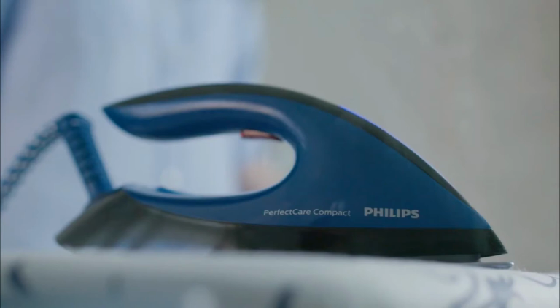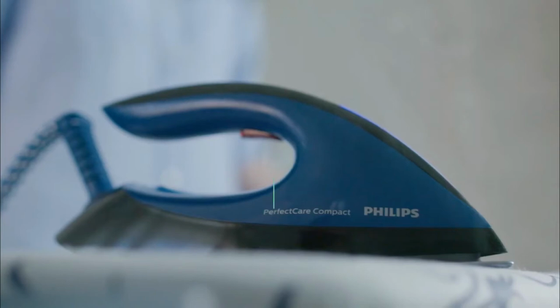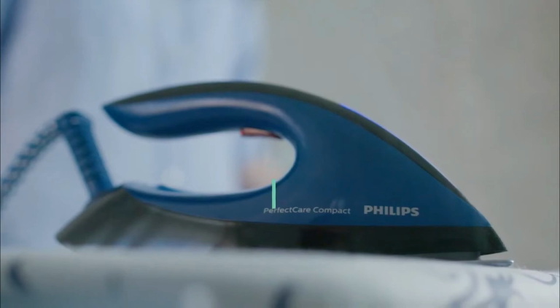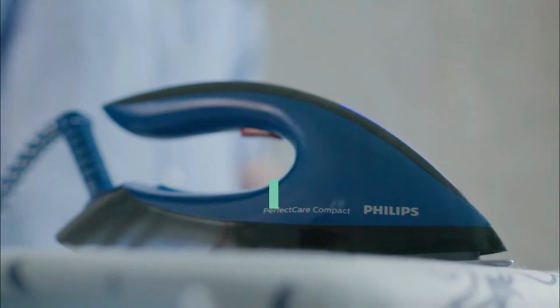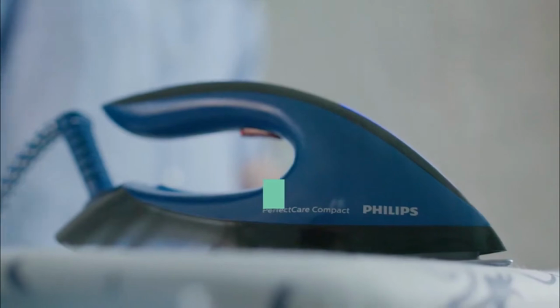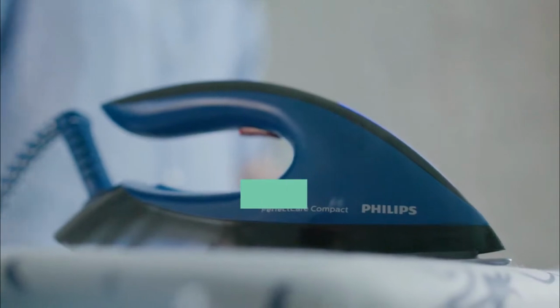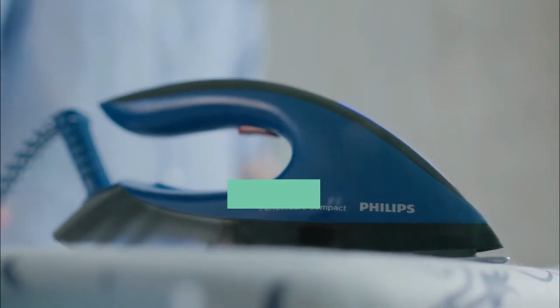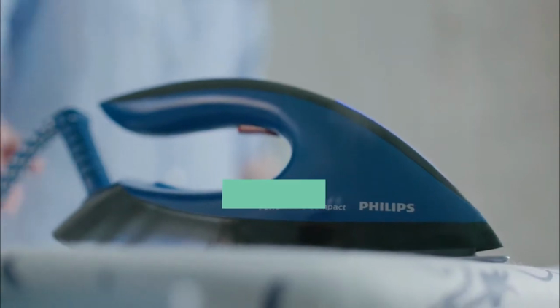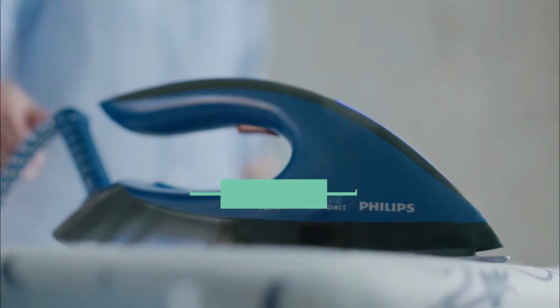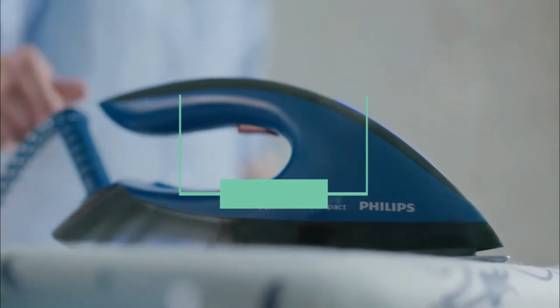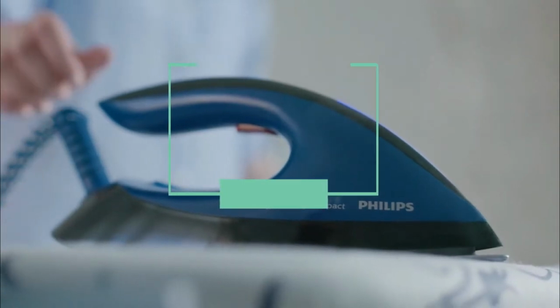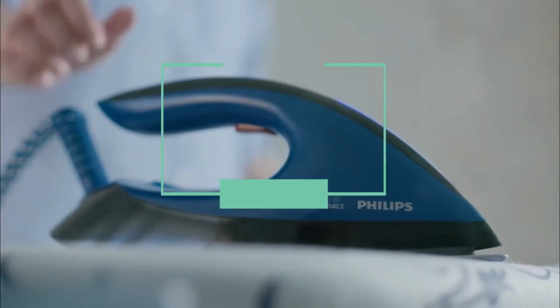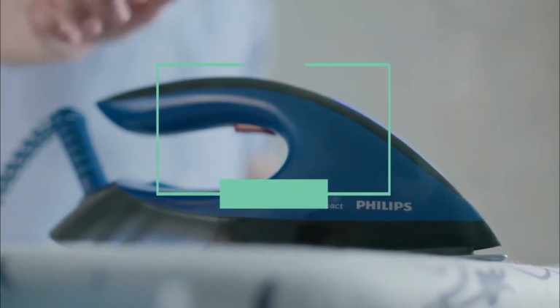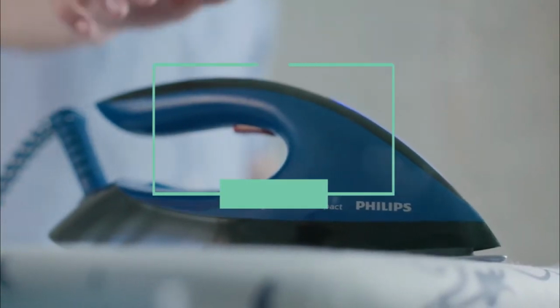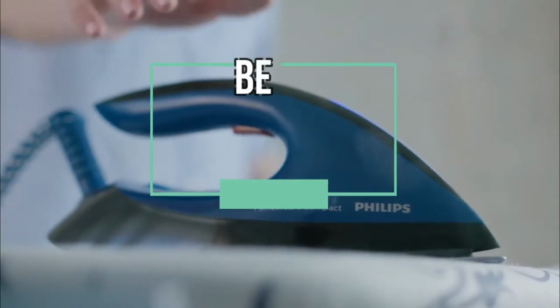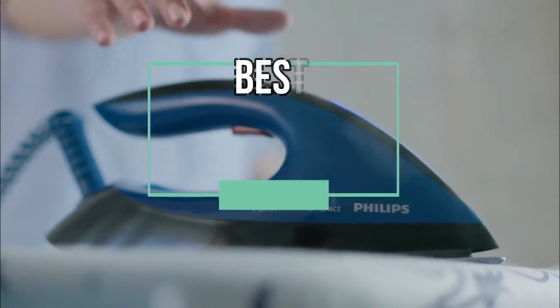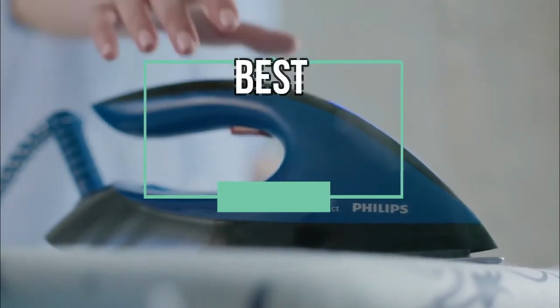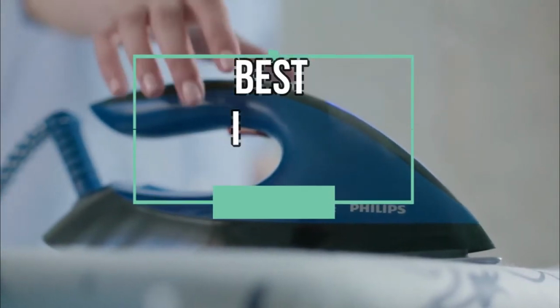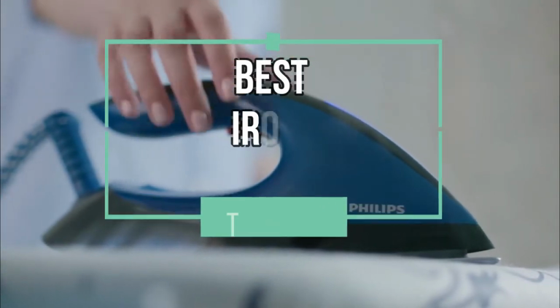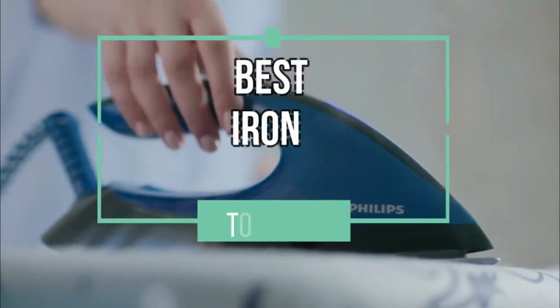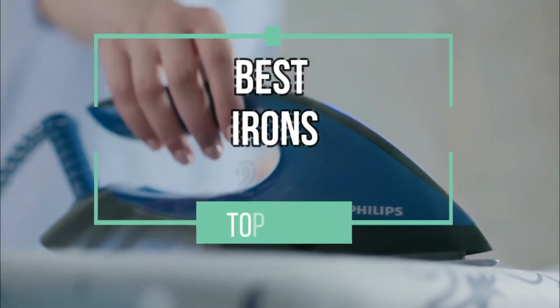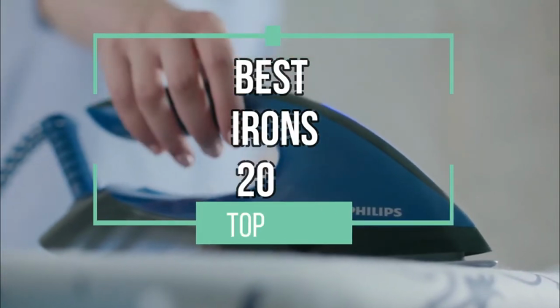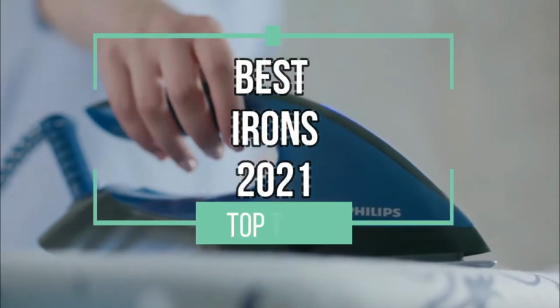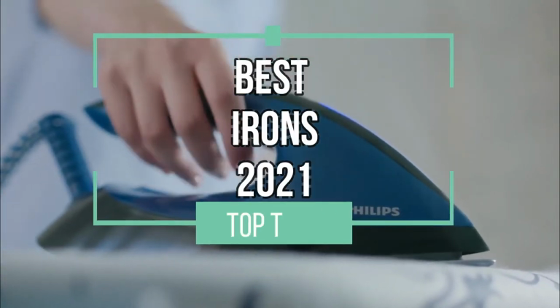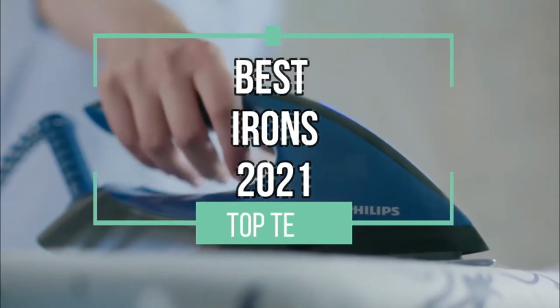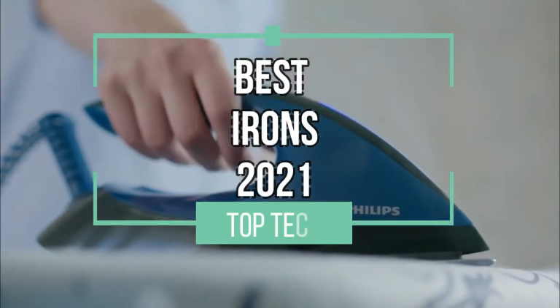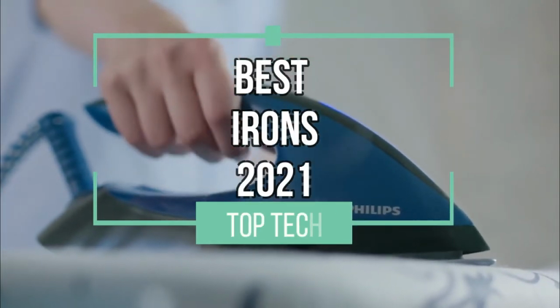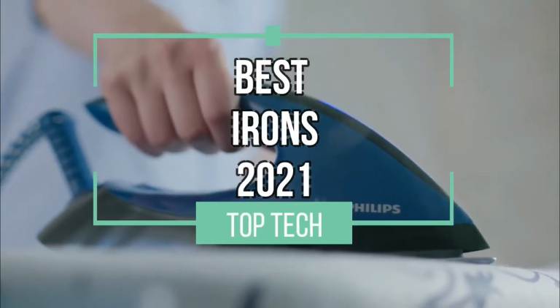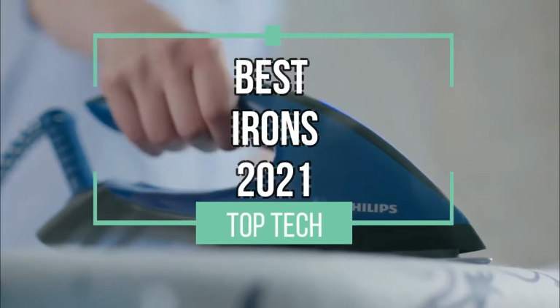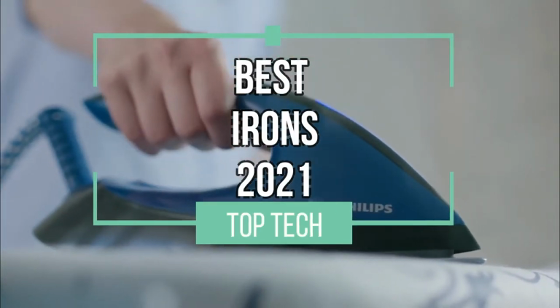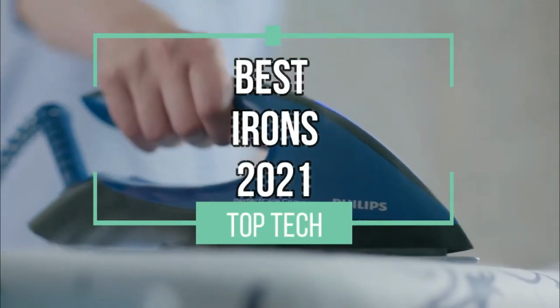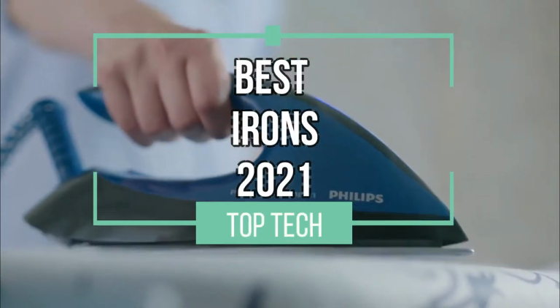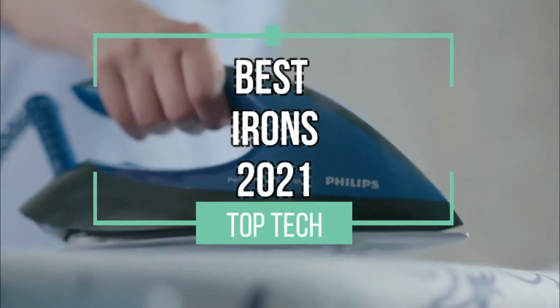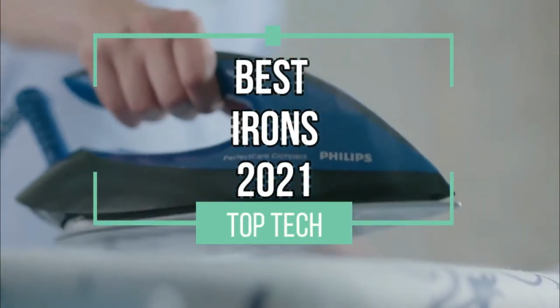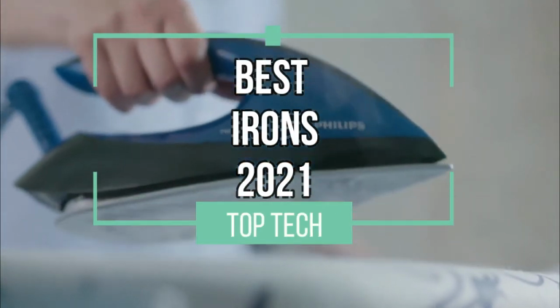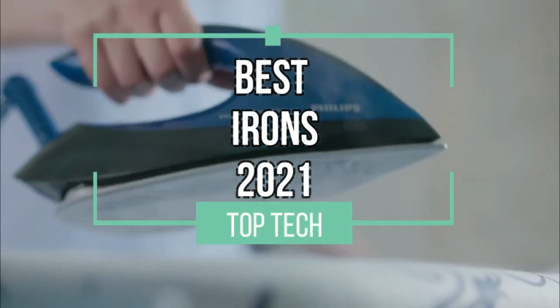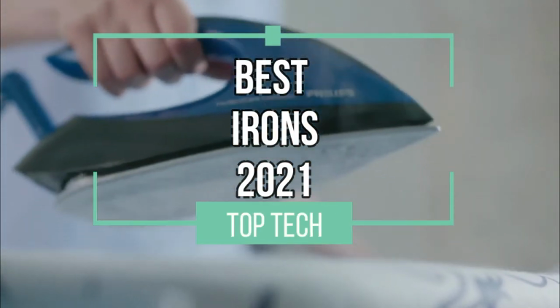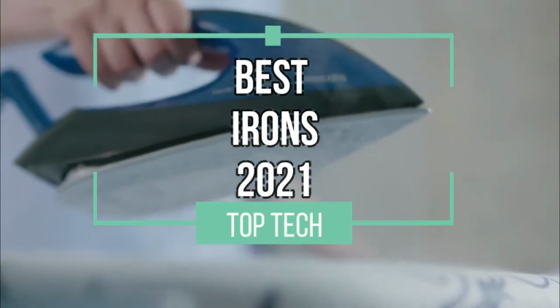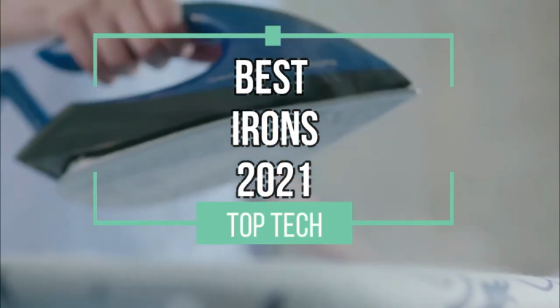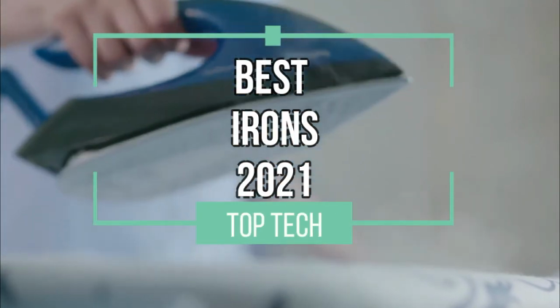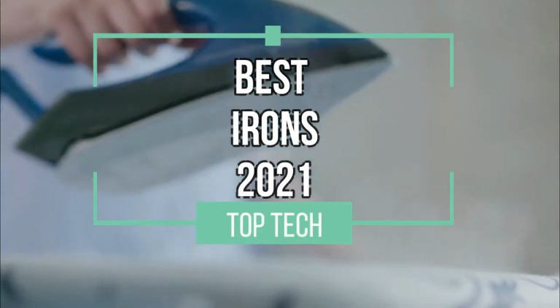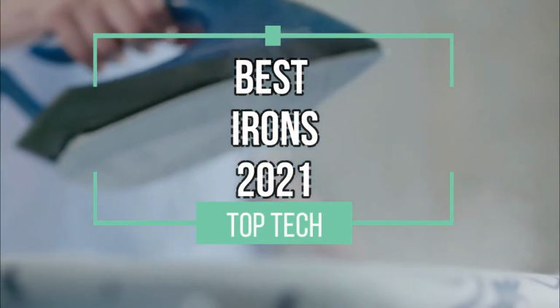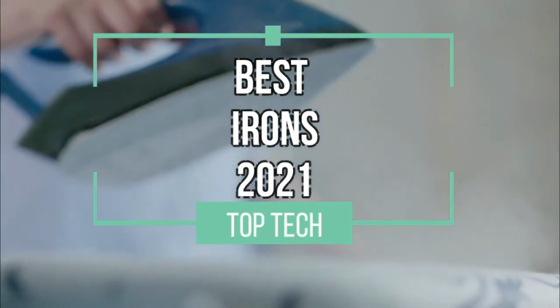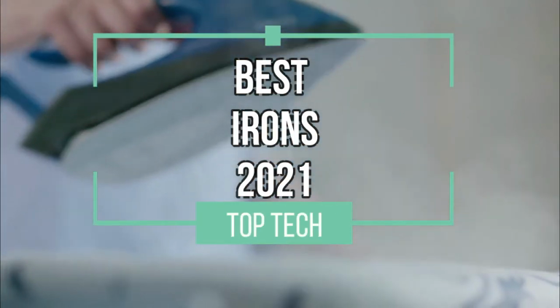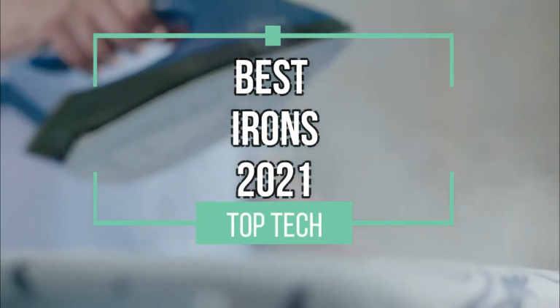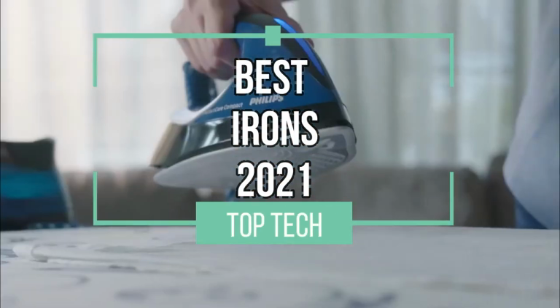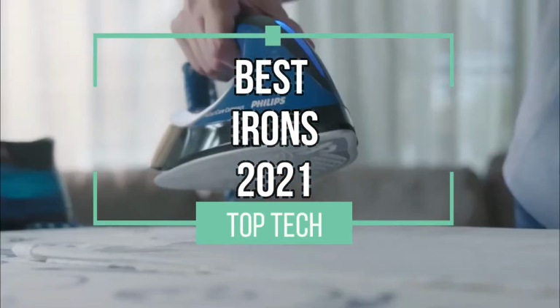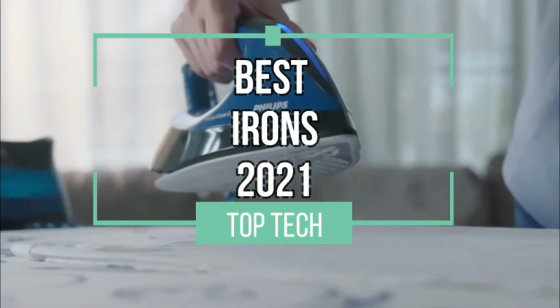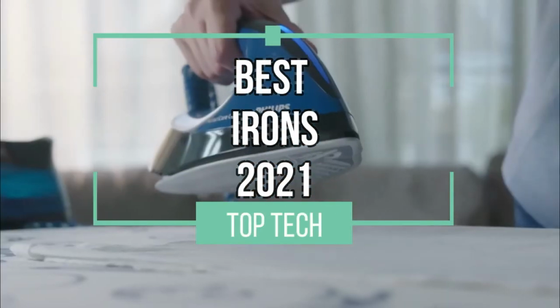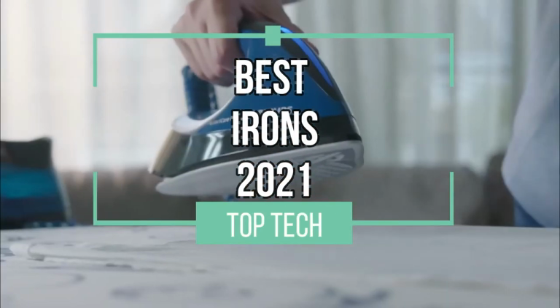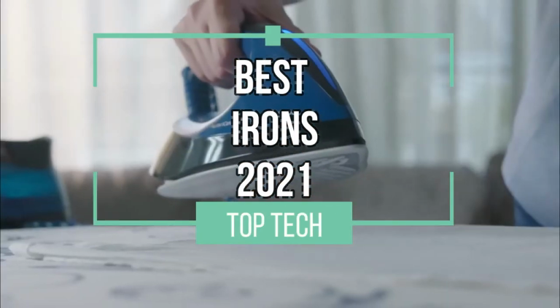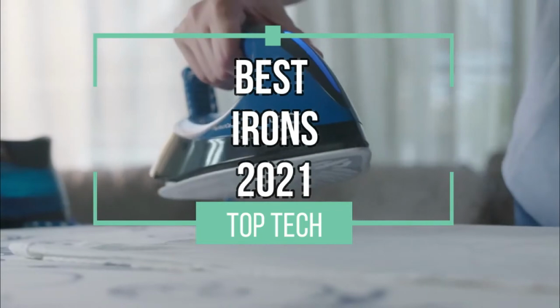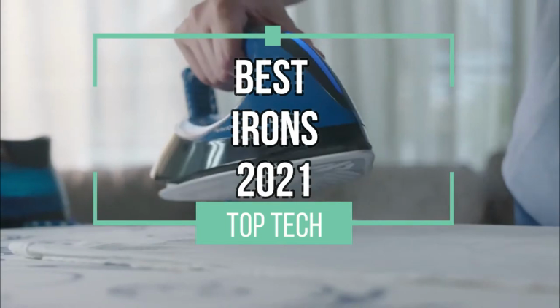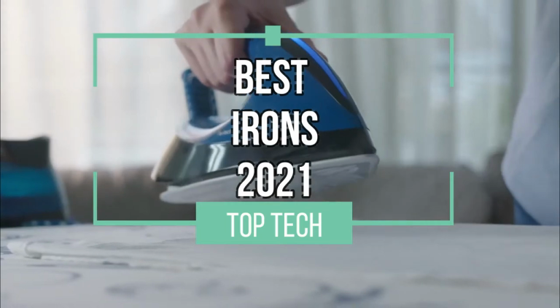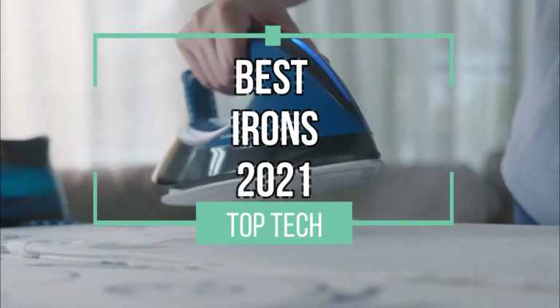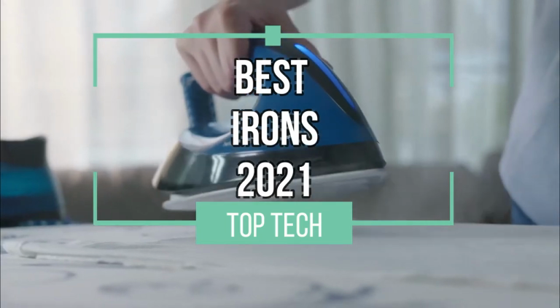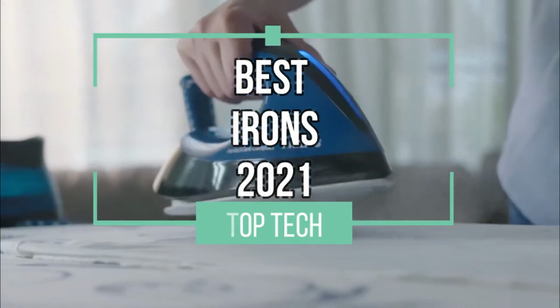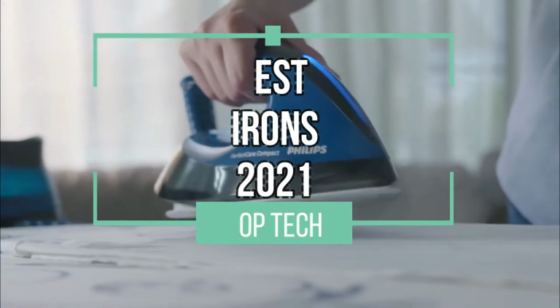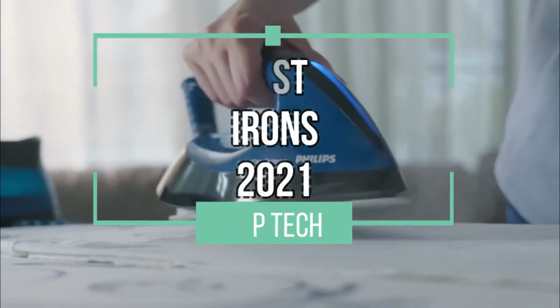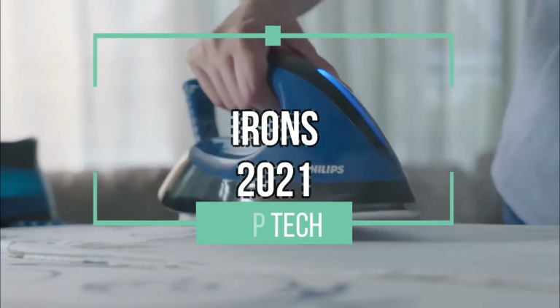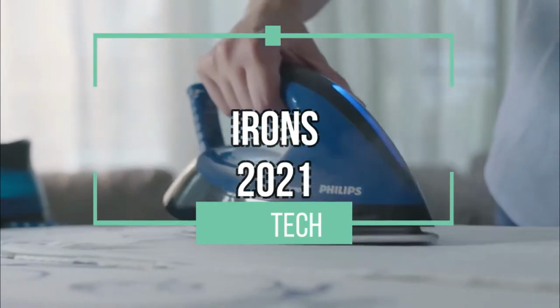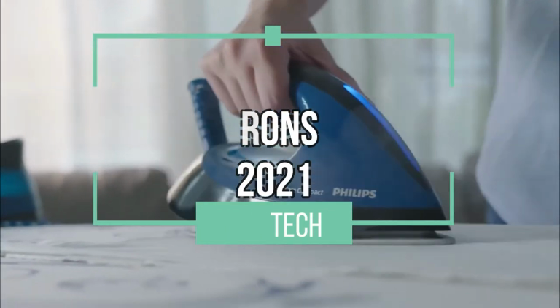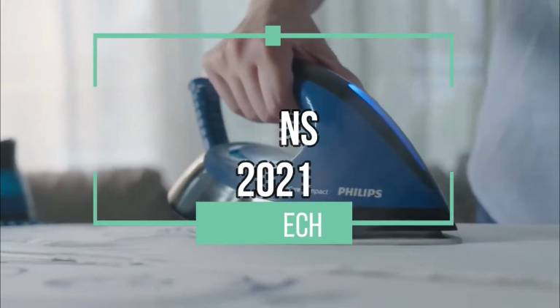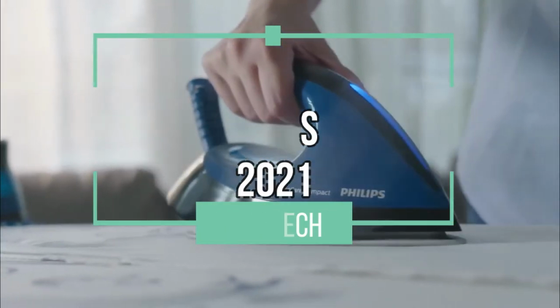Hello and welcome! In this video, we will present our top four picks for the best steam irons of 2021.